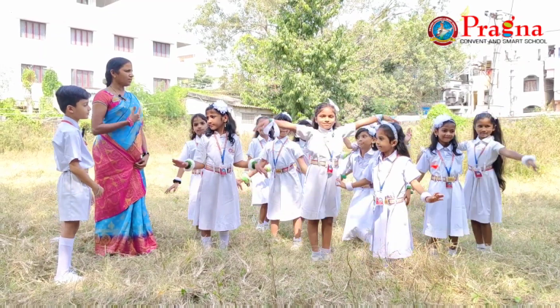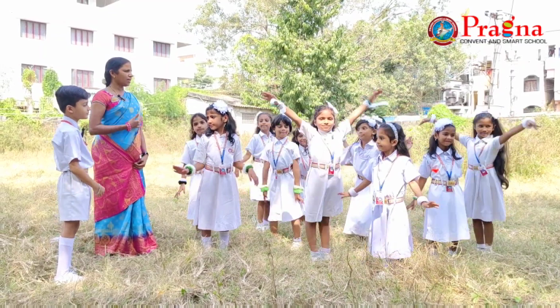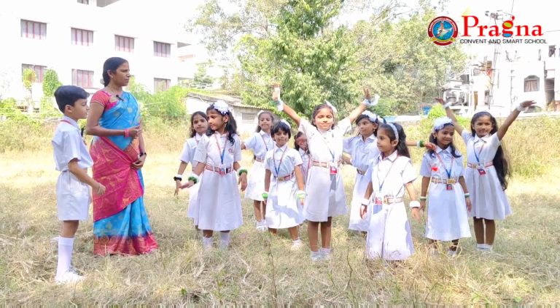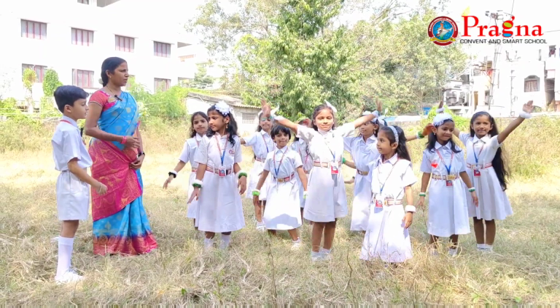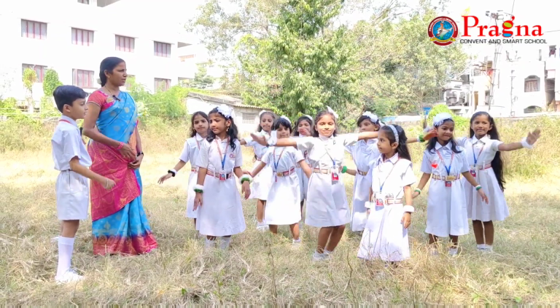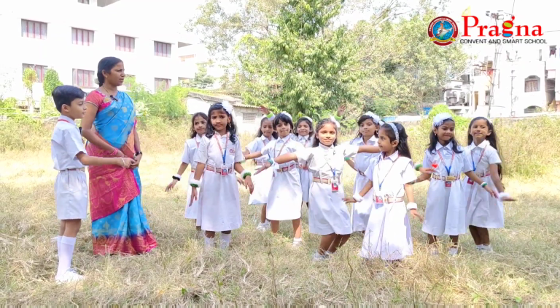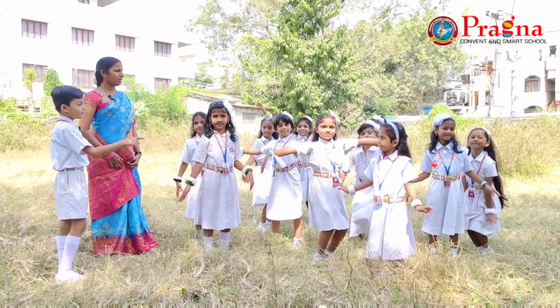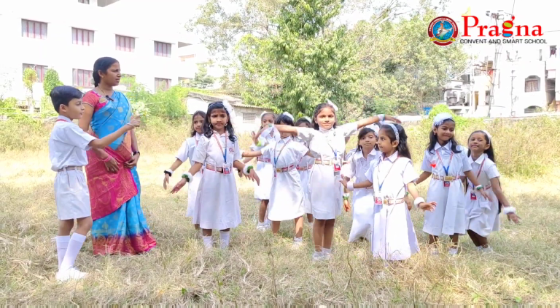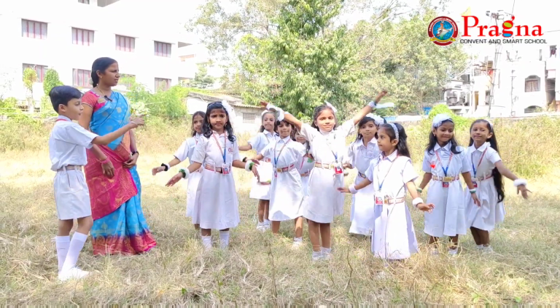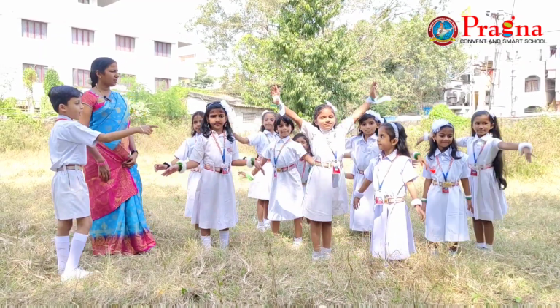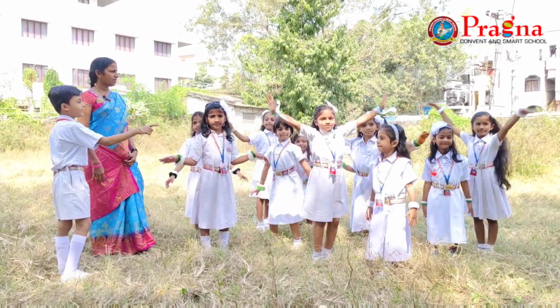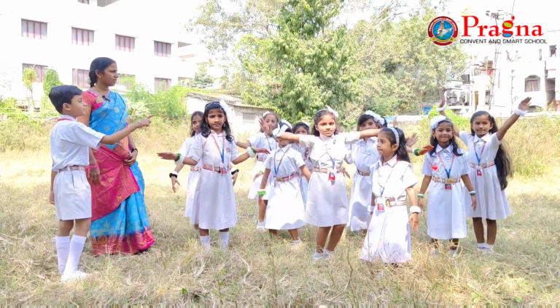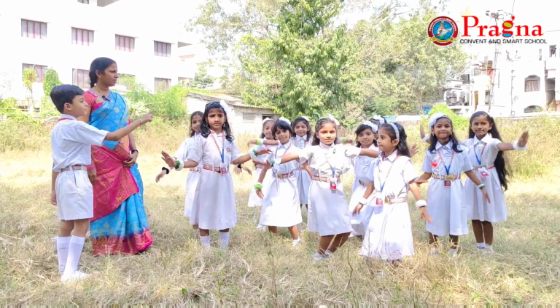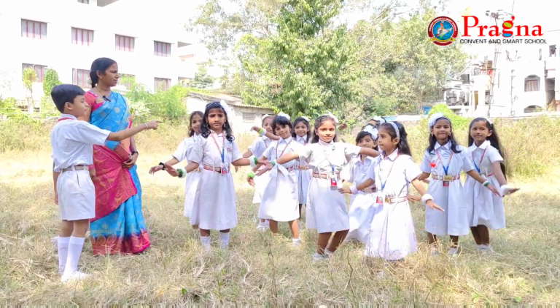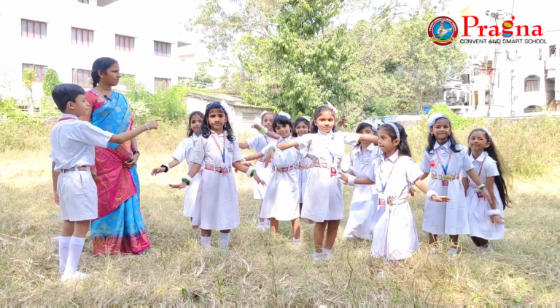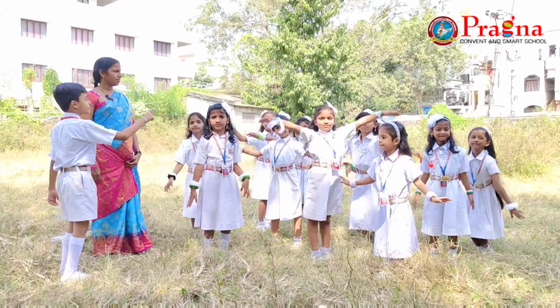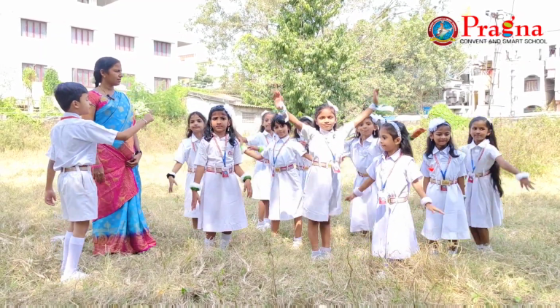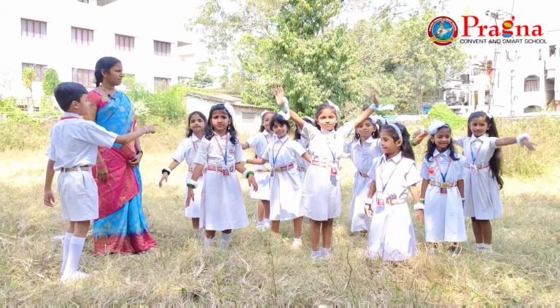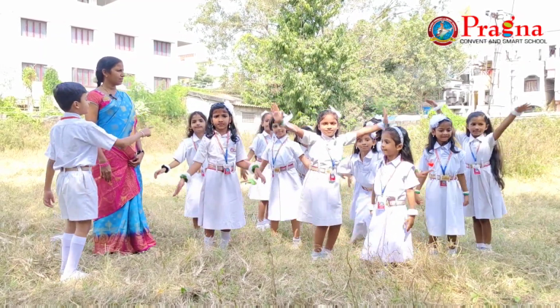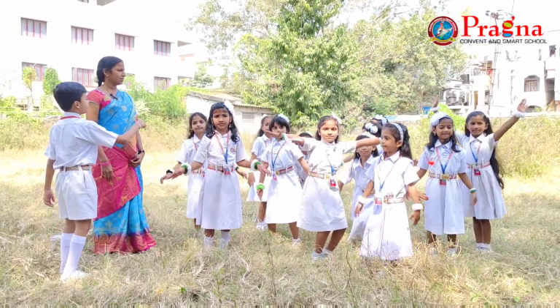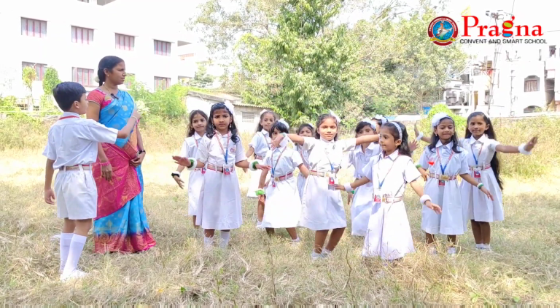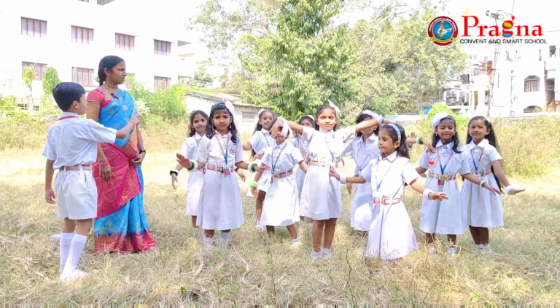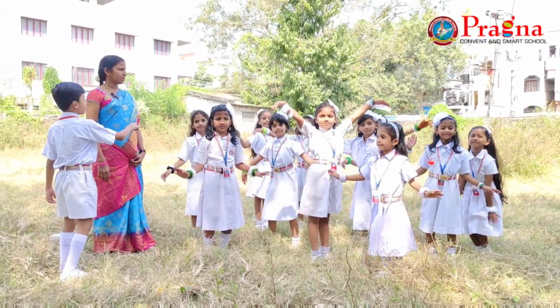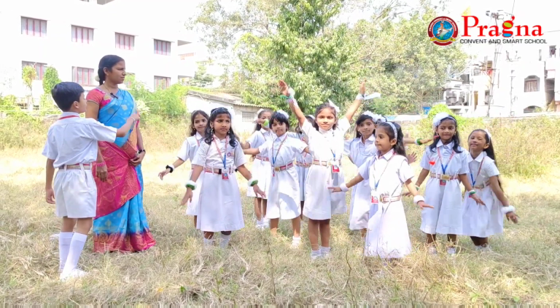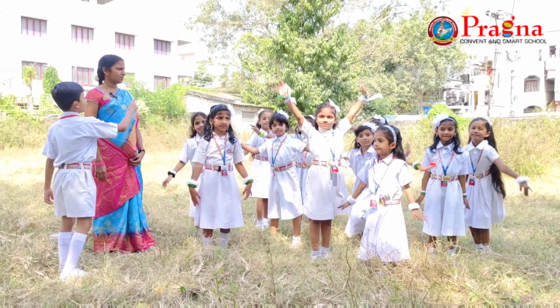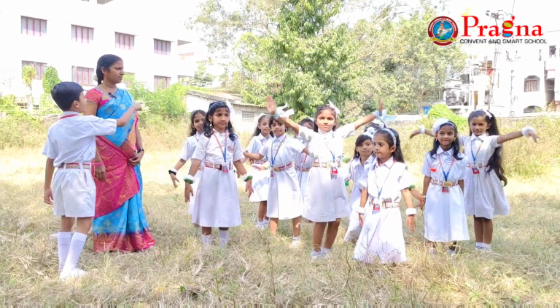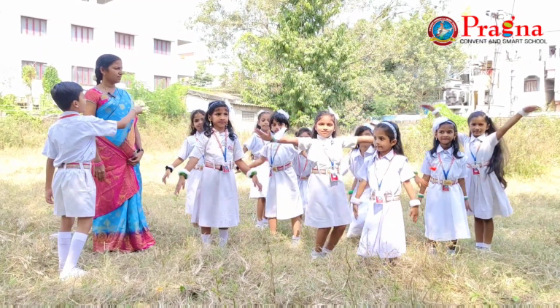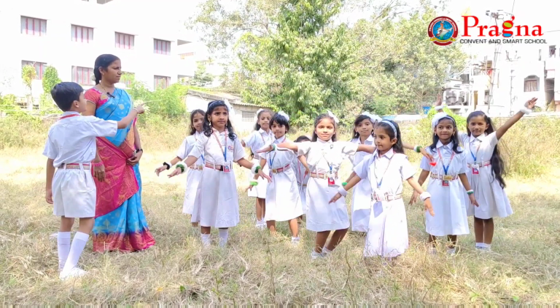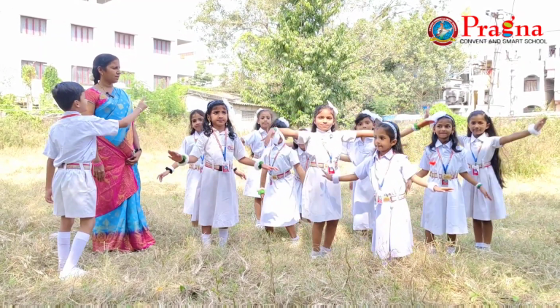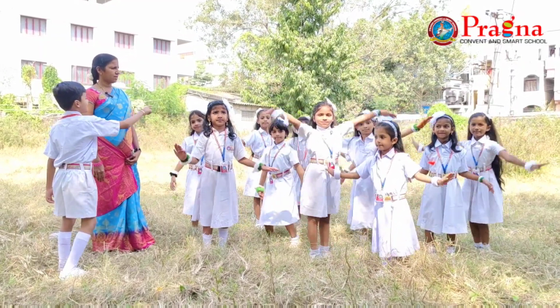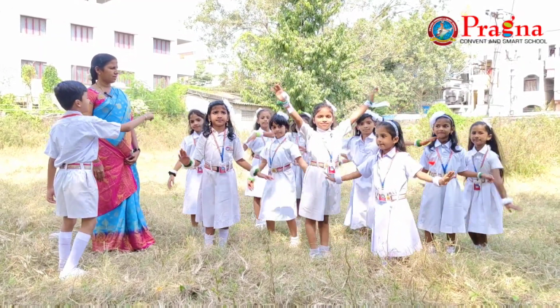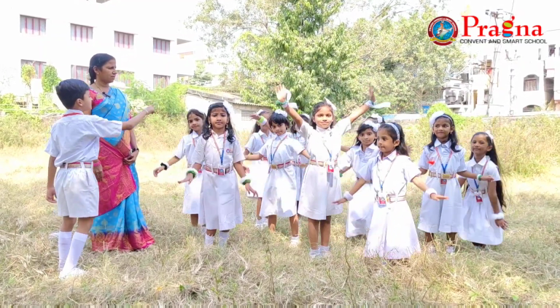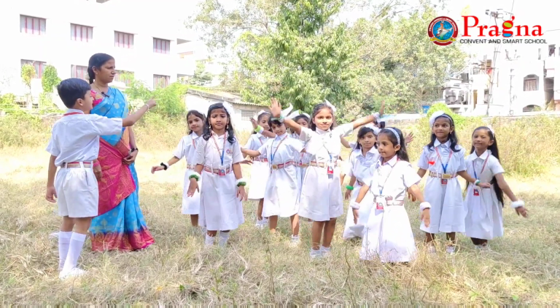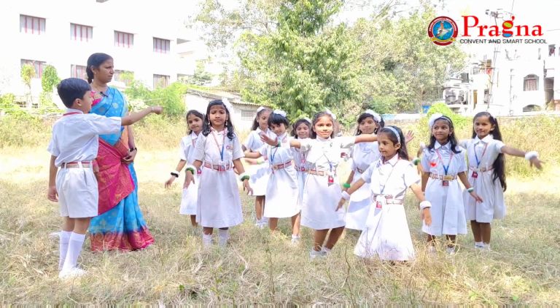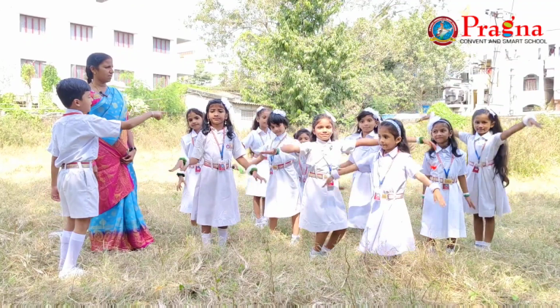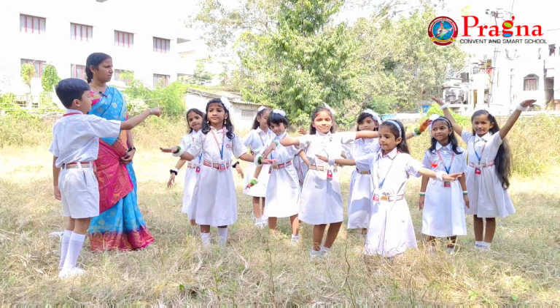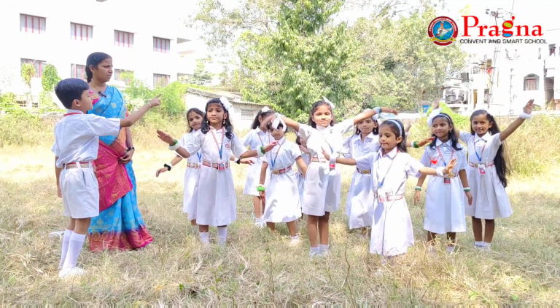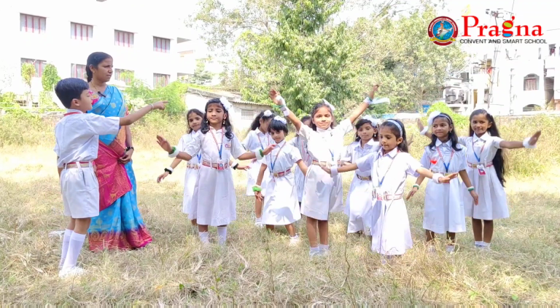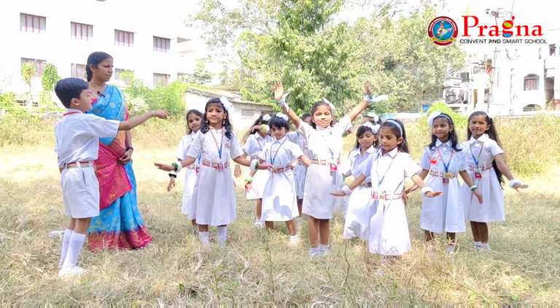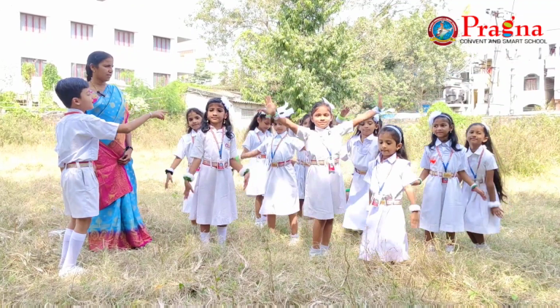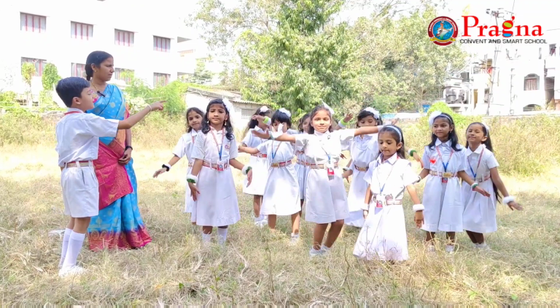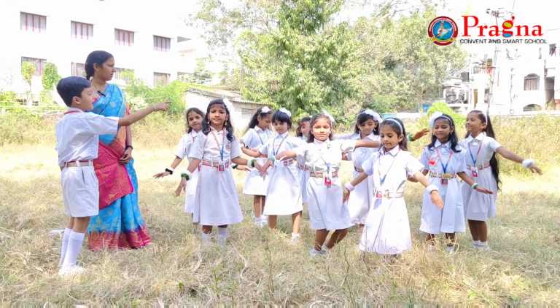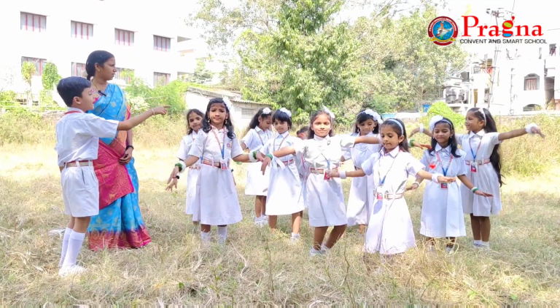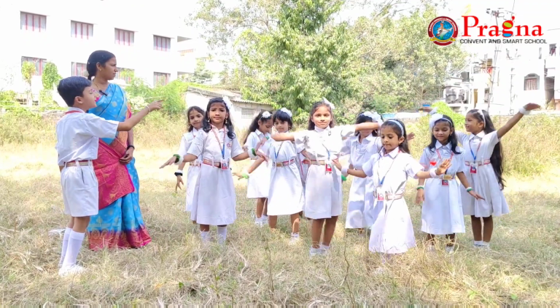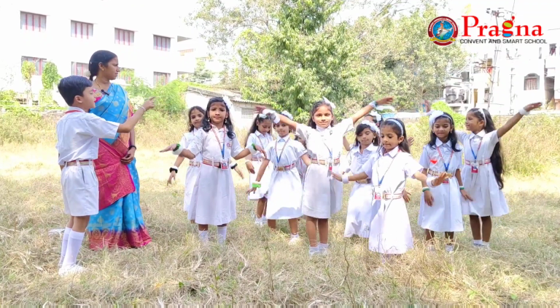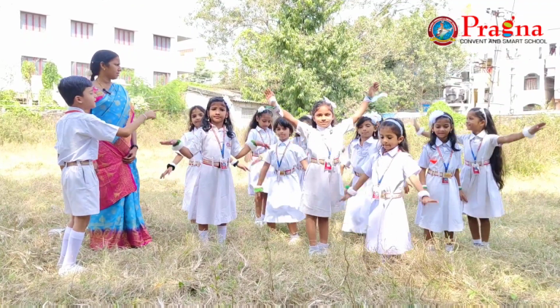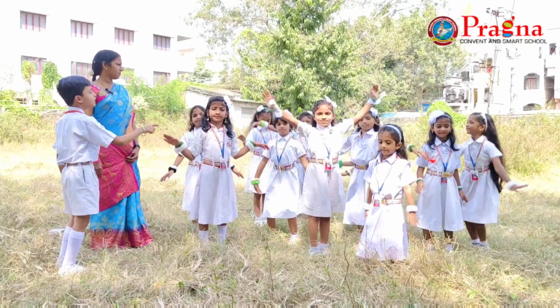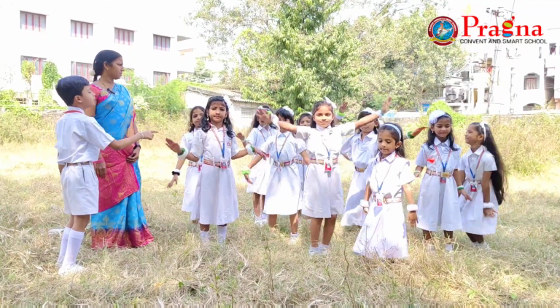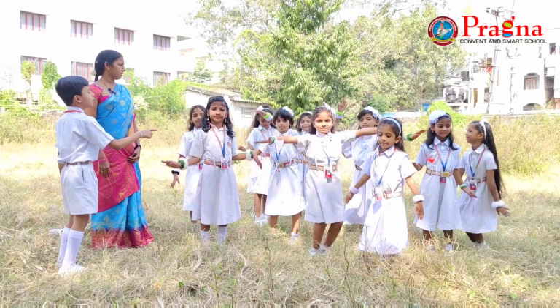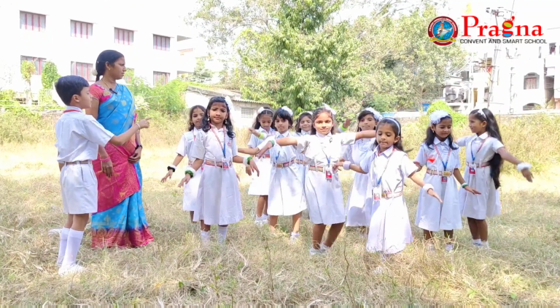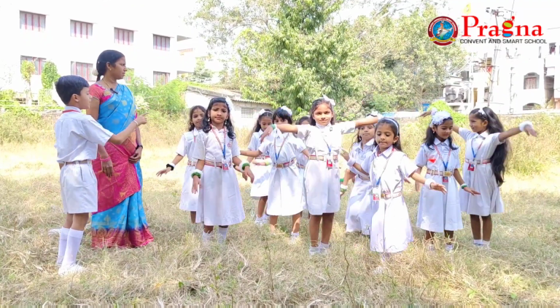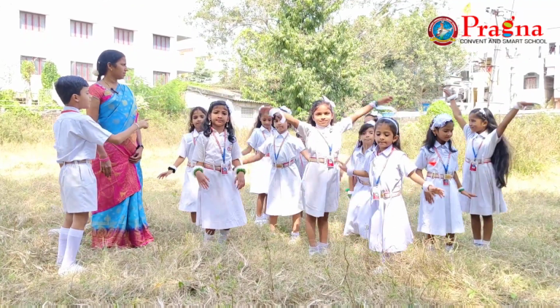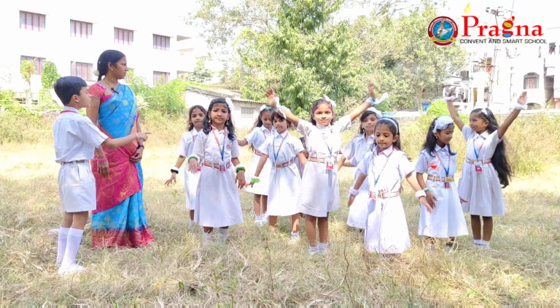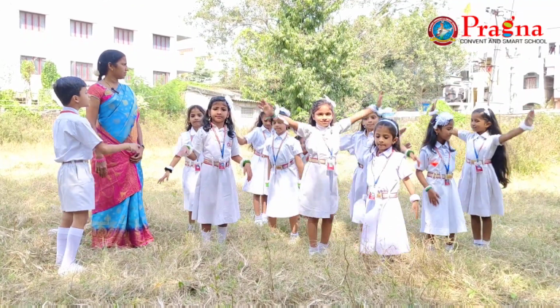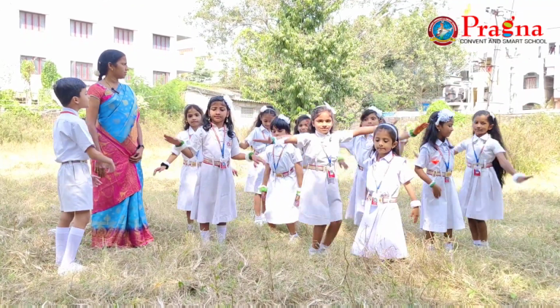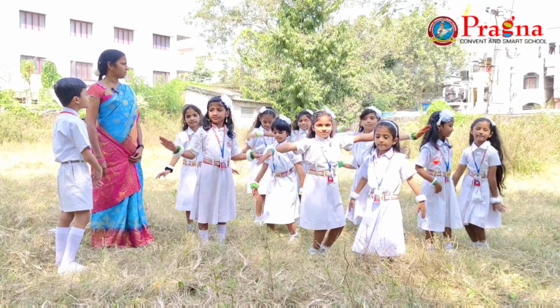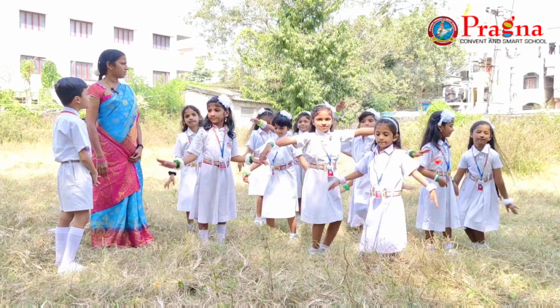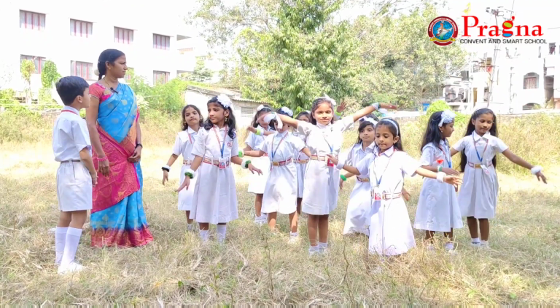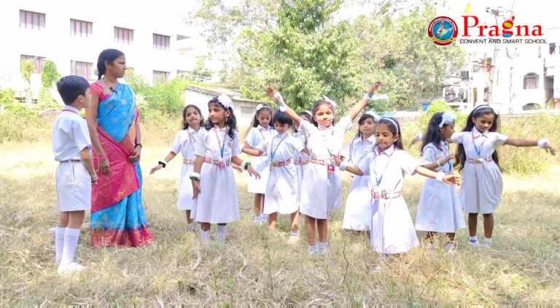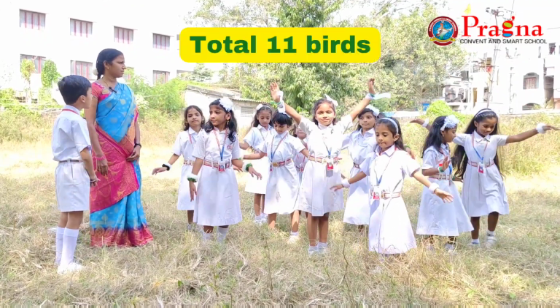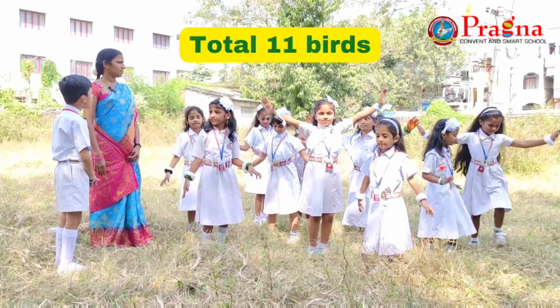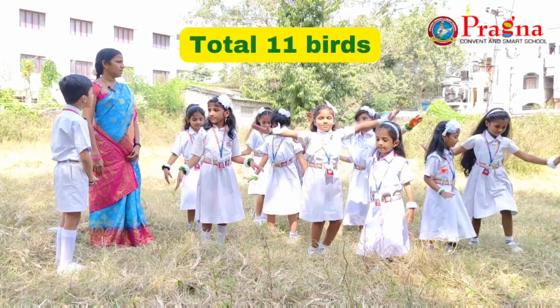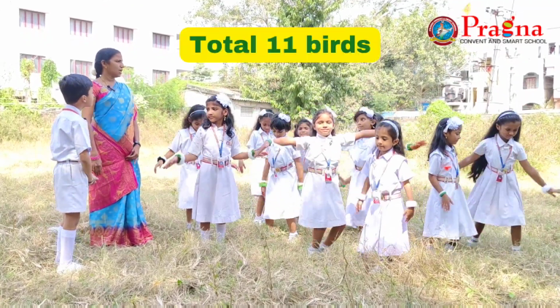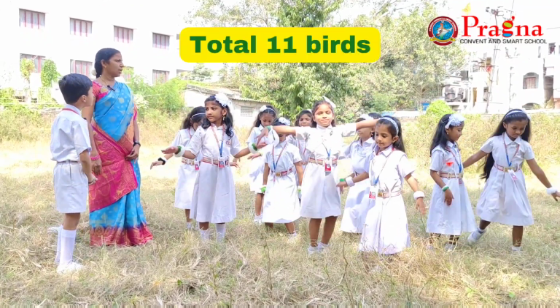Calm down, Rohit. One, two, three, four, five, six, seven, eight, nine, ten. Seven boats are there, ma'am.